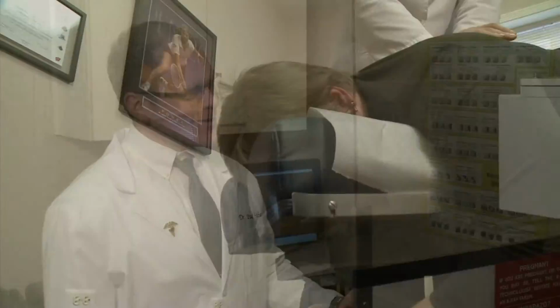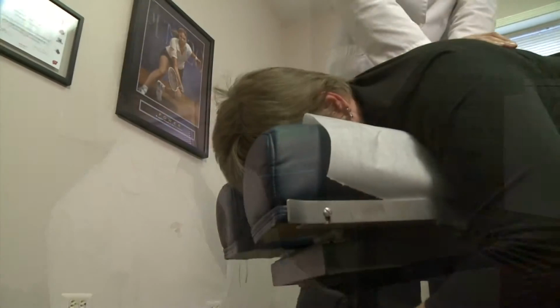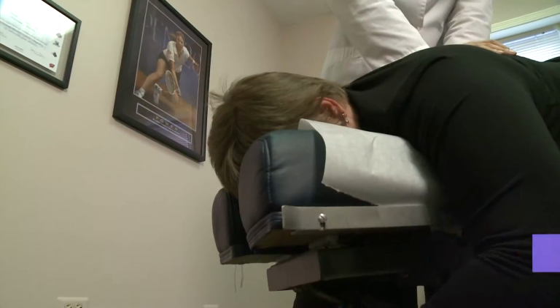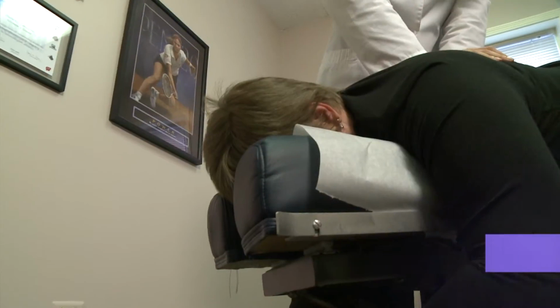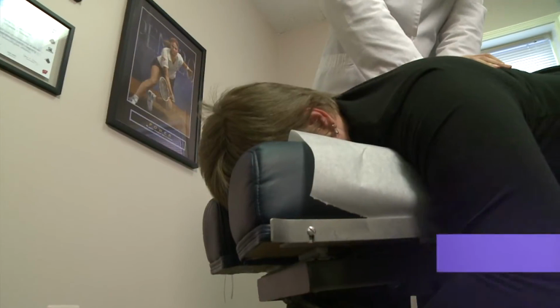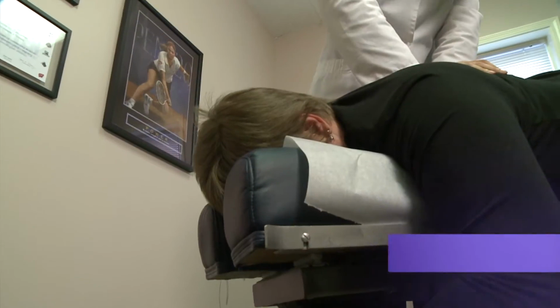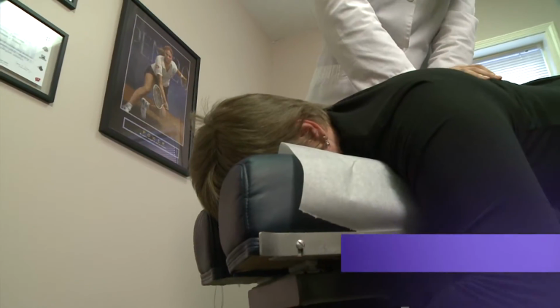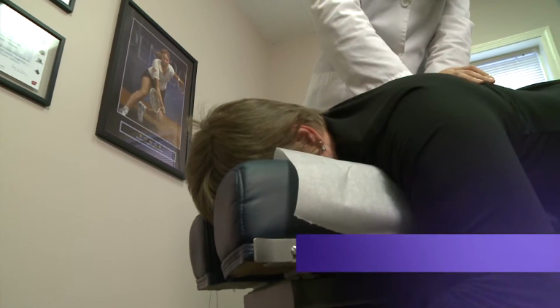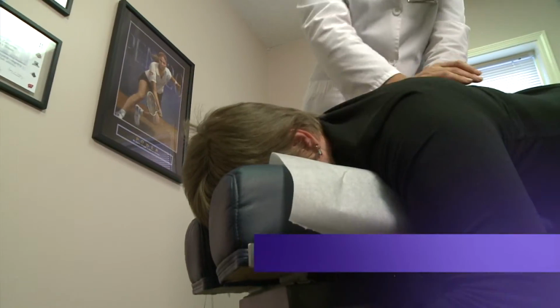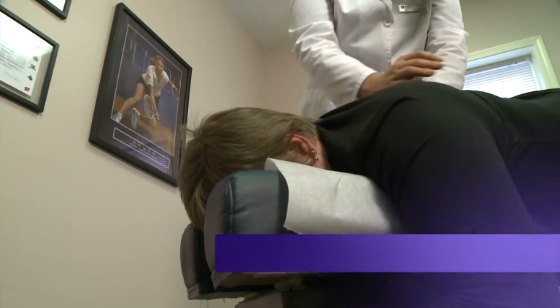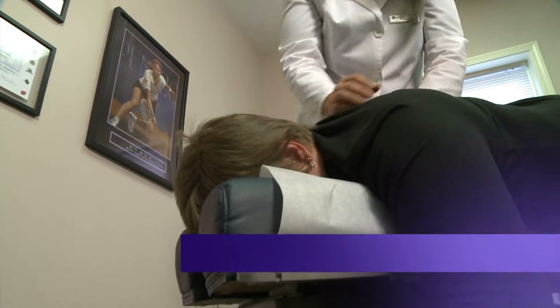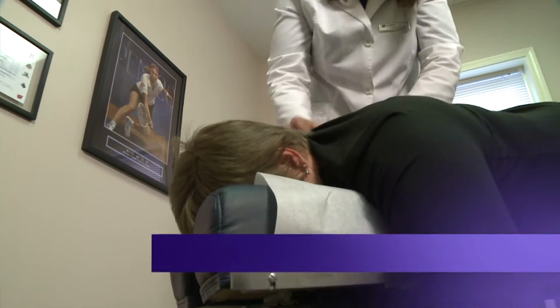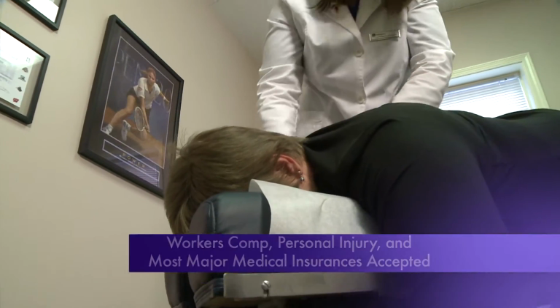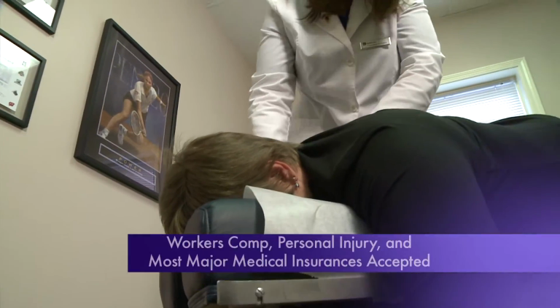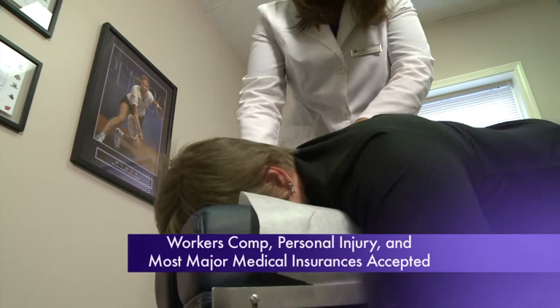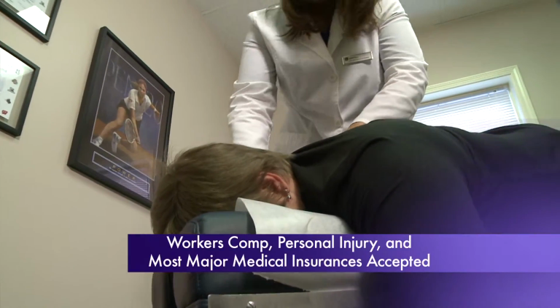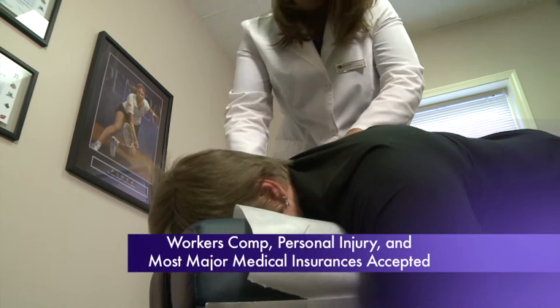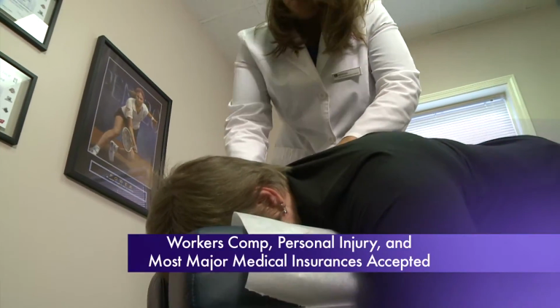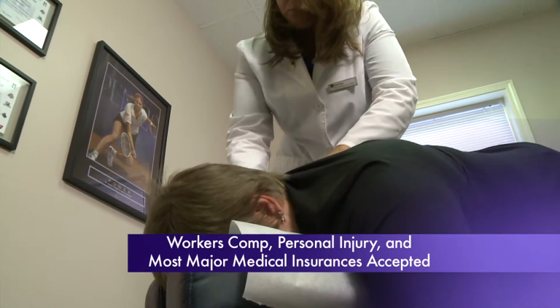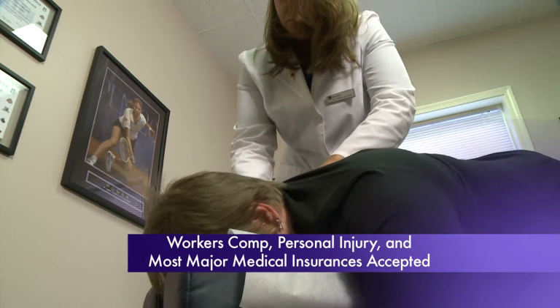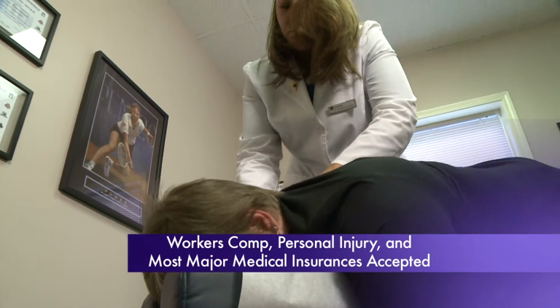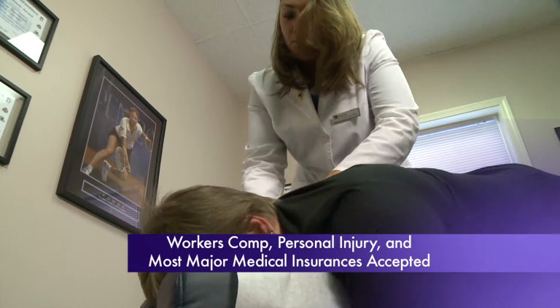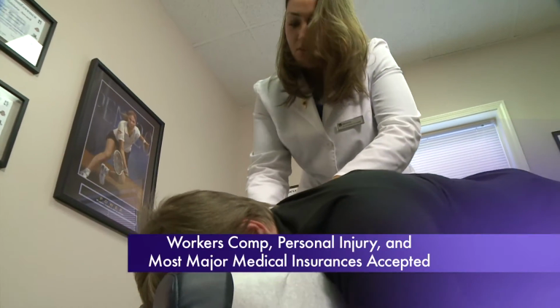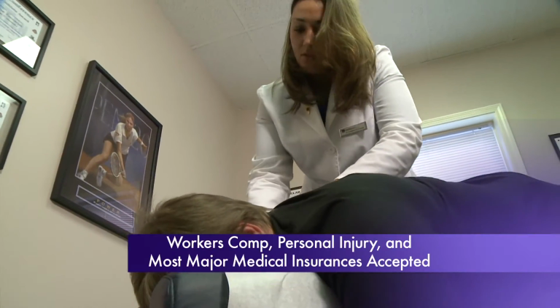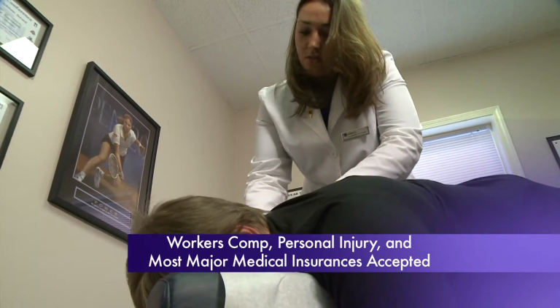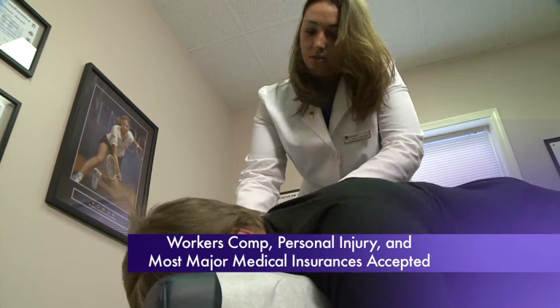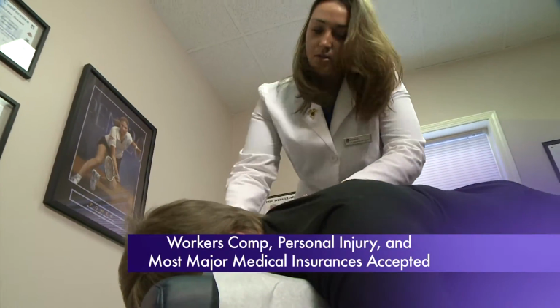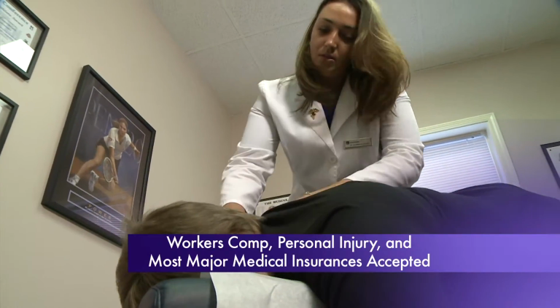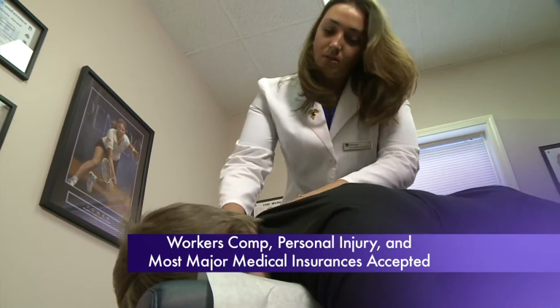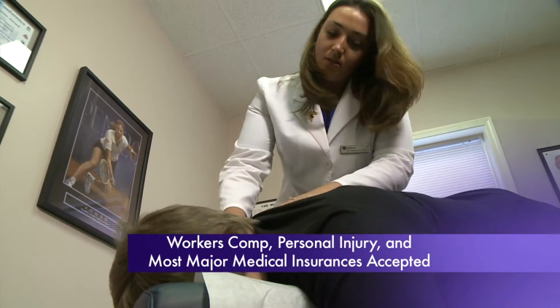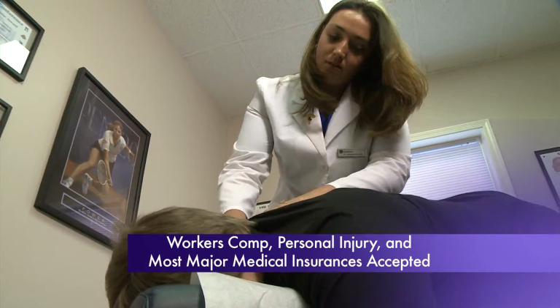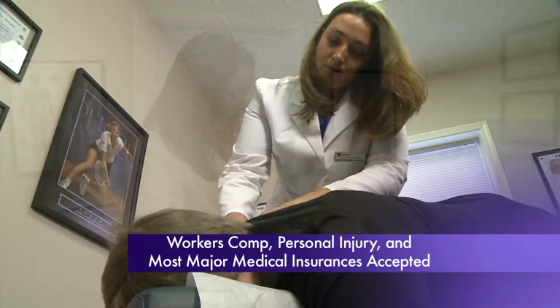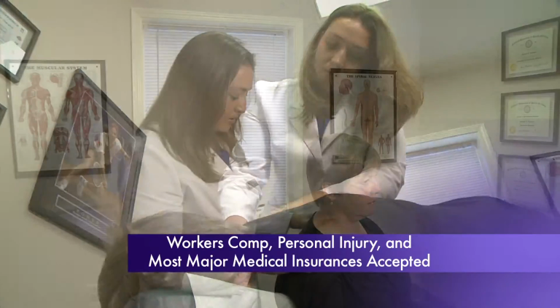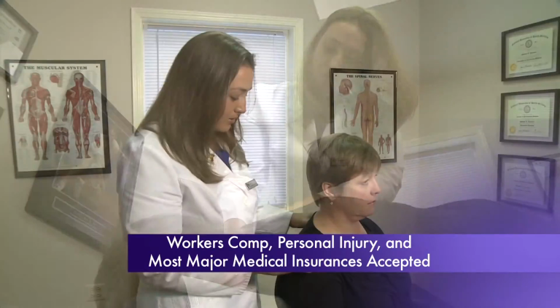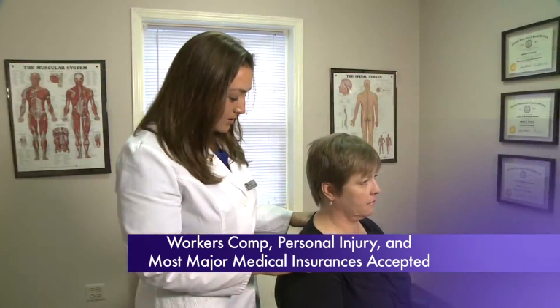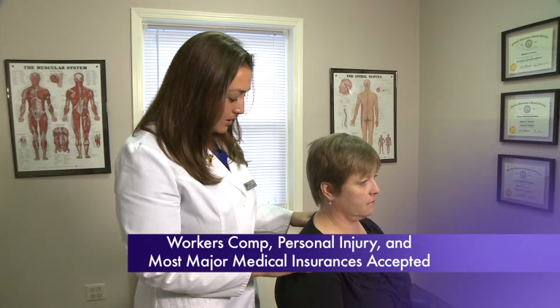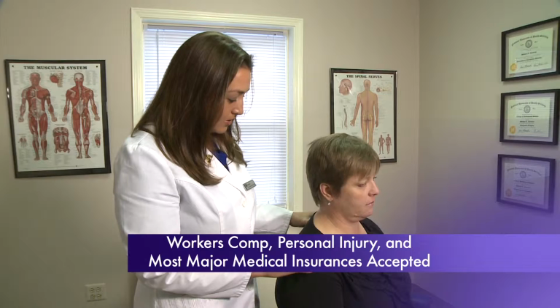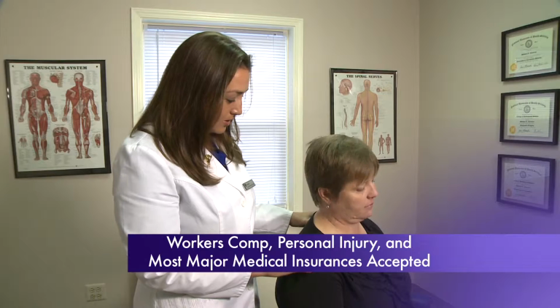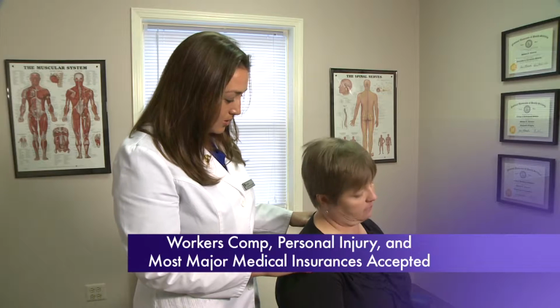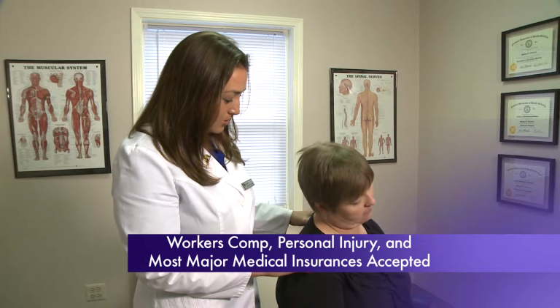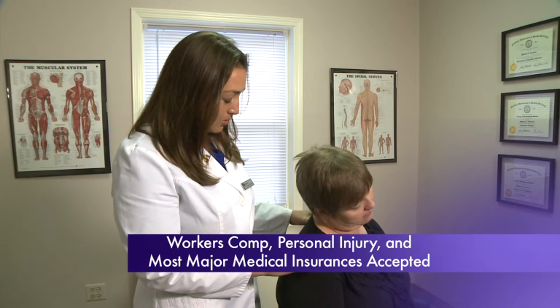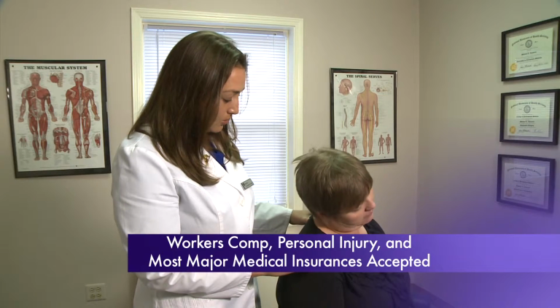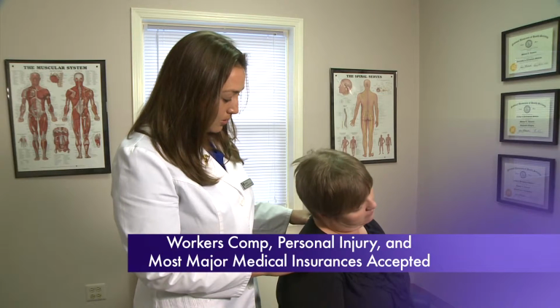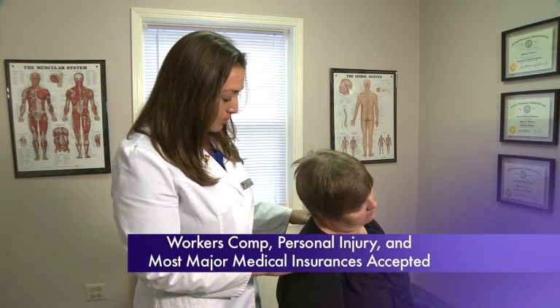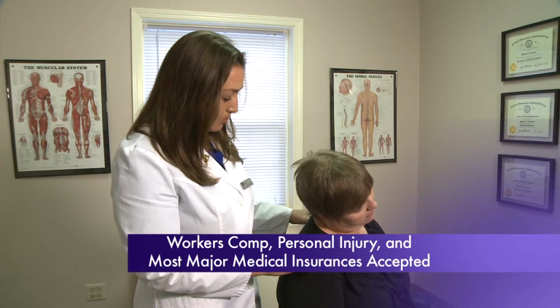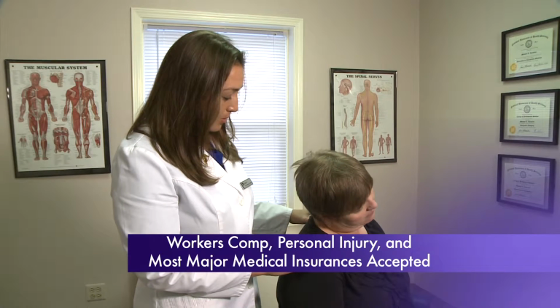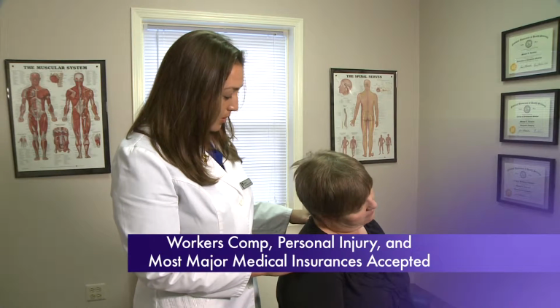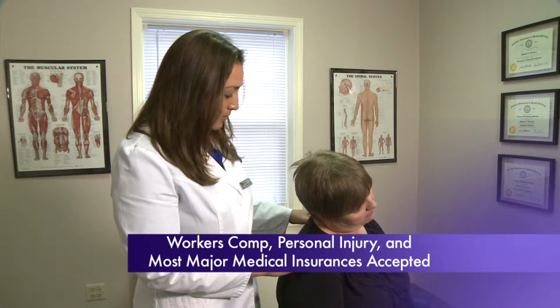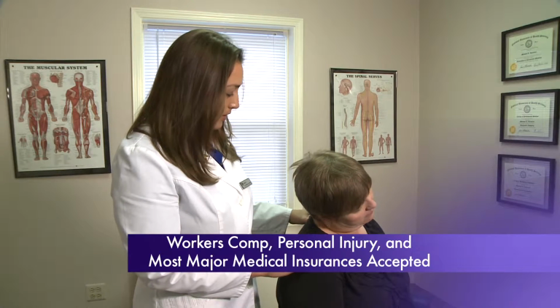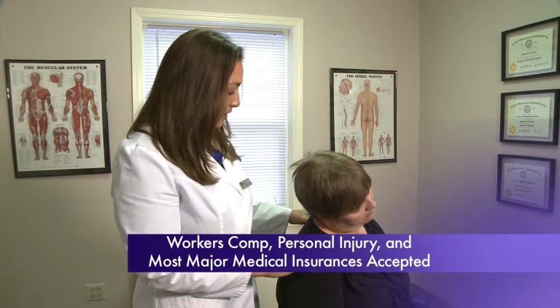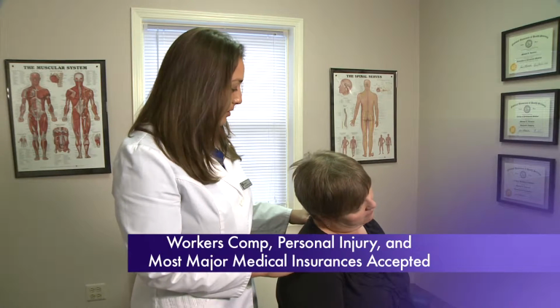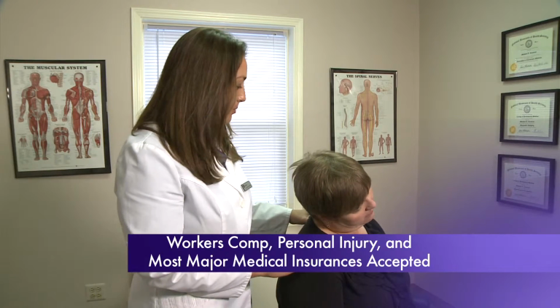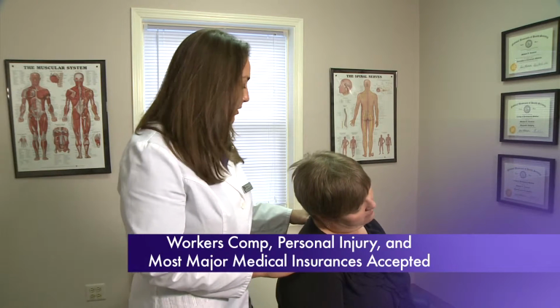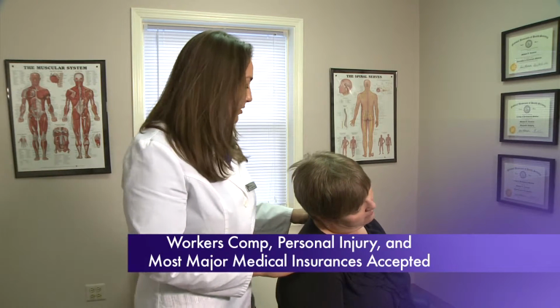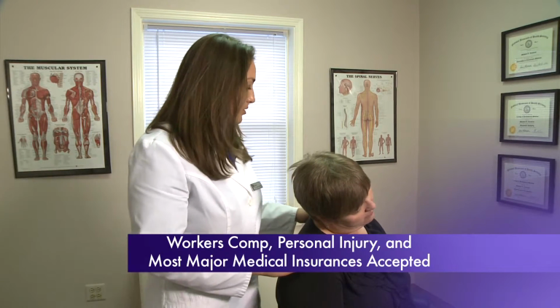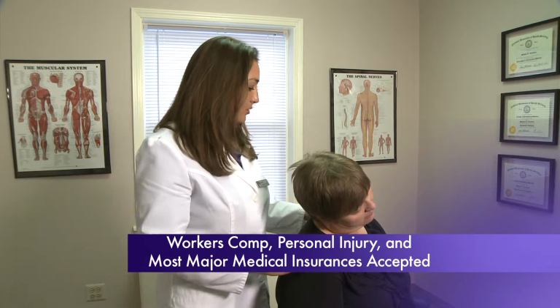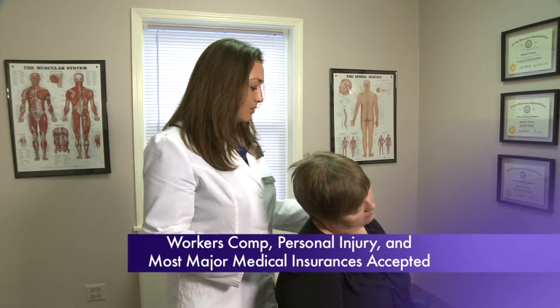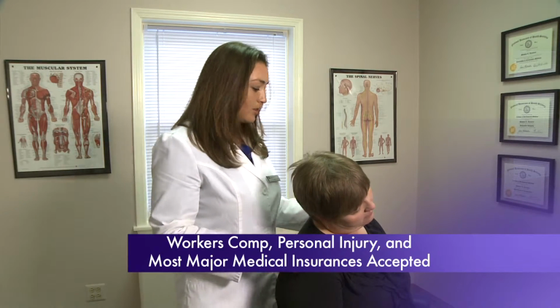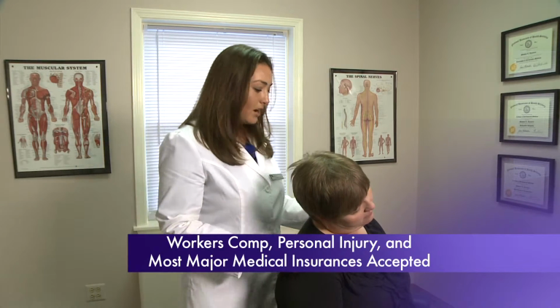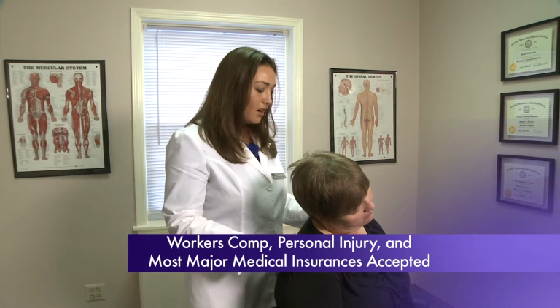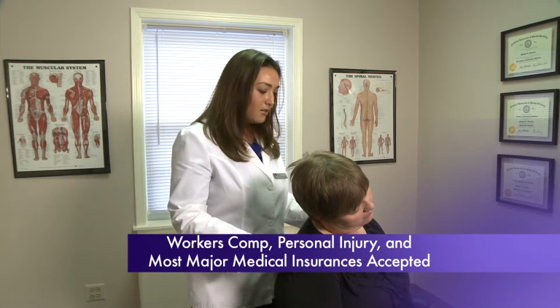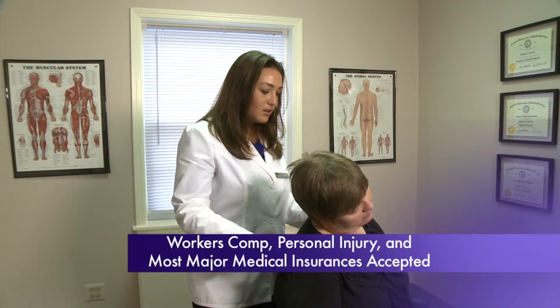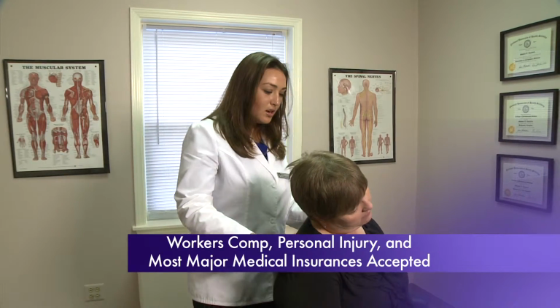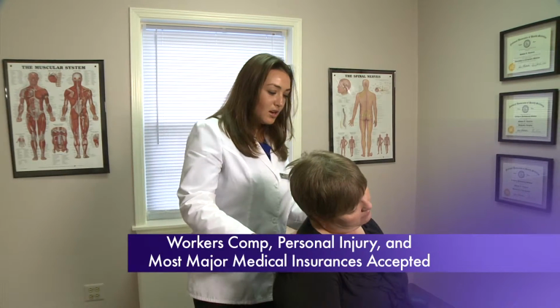At our clinic, we offer chiropractic, acupuncture, physical rehabilitation, and nutritional counseling.